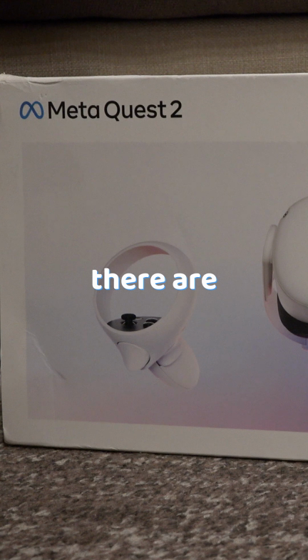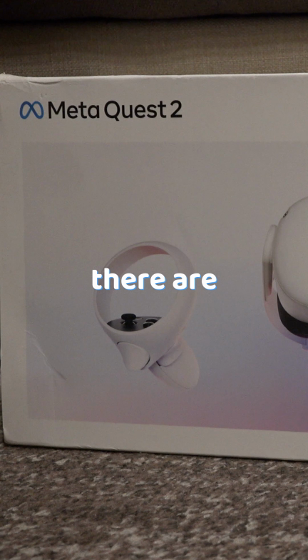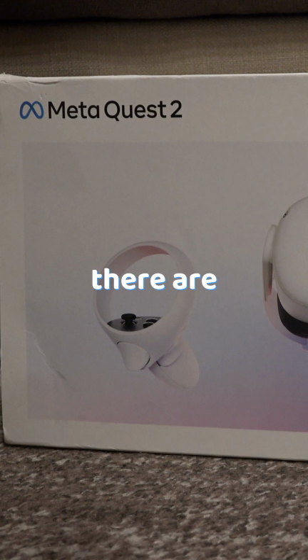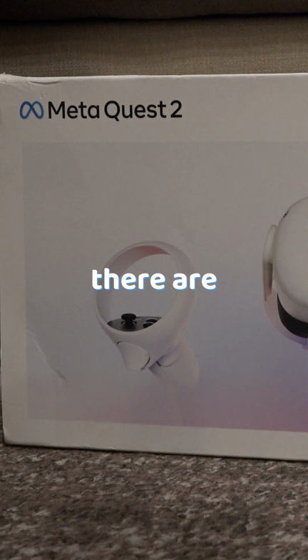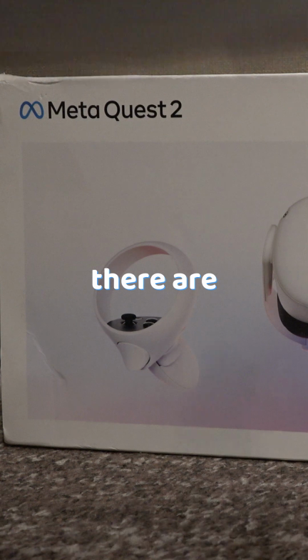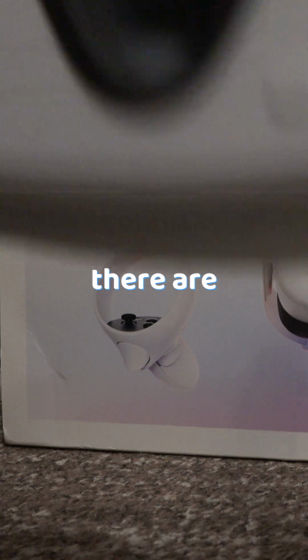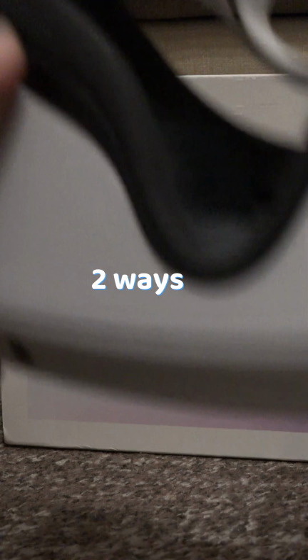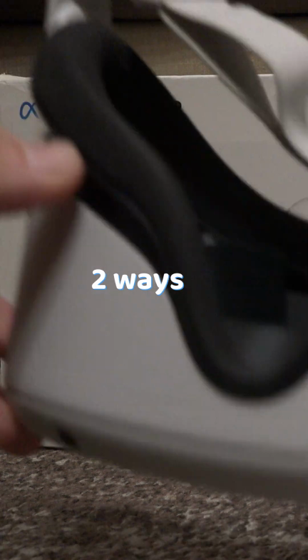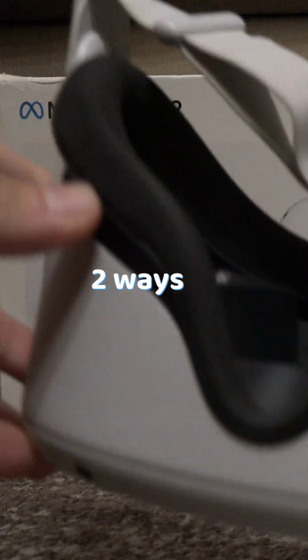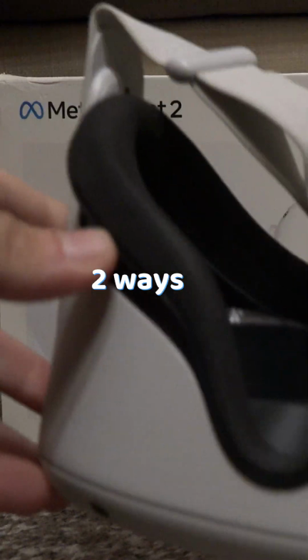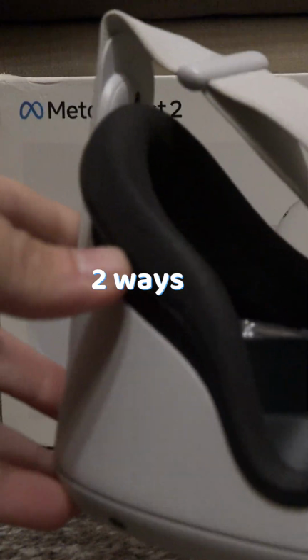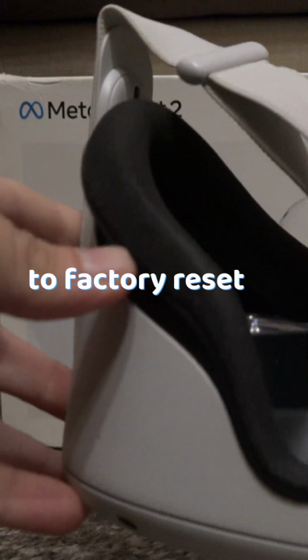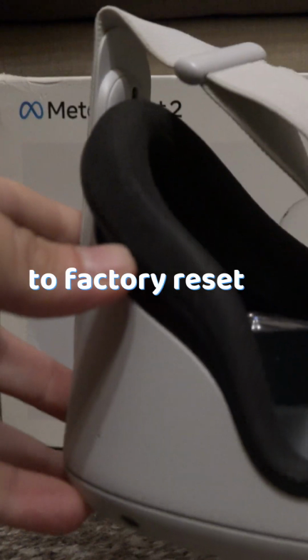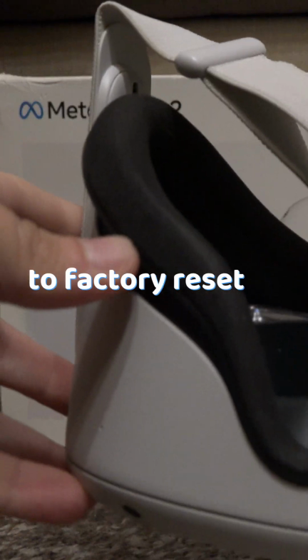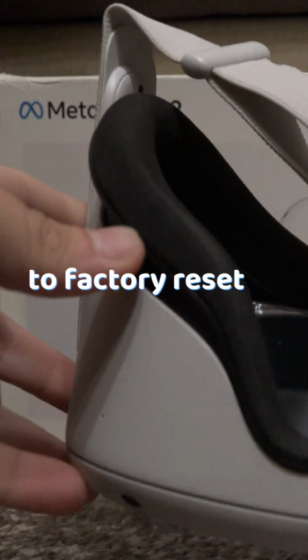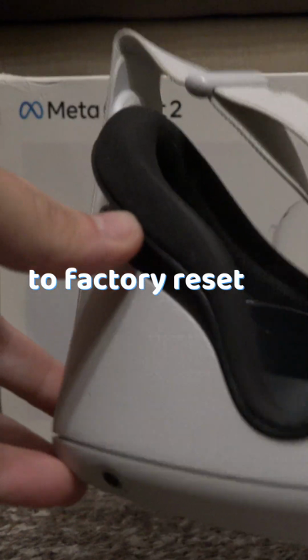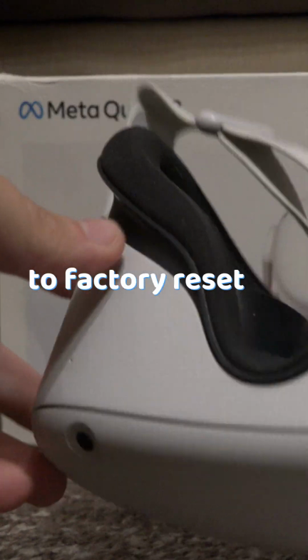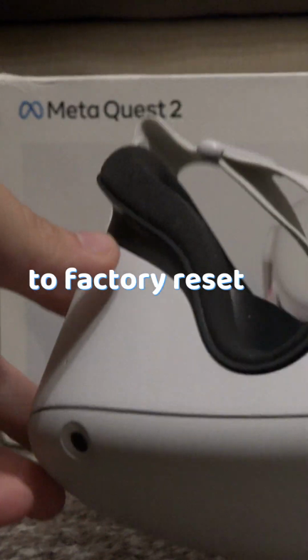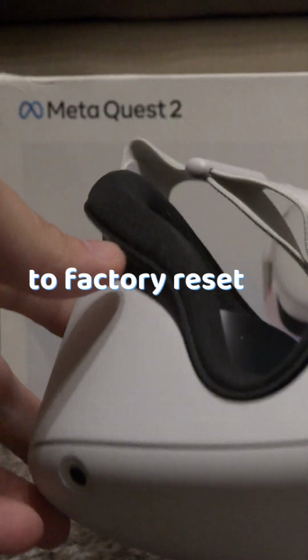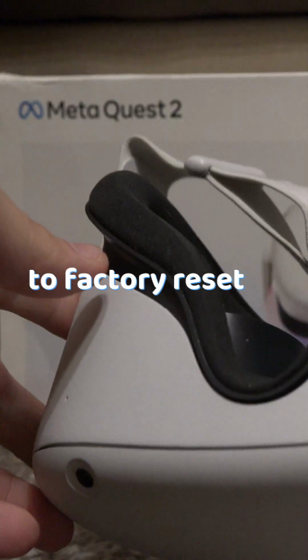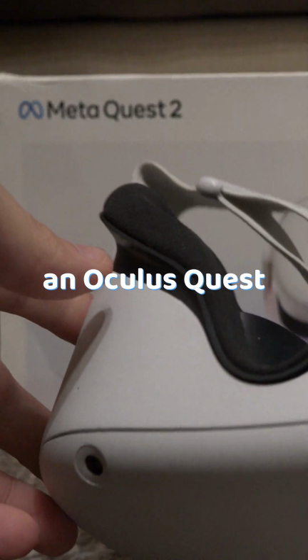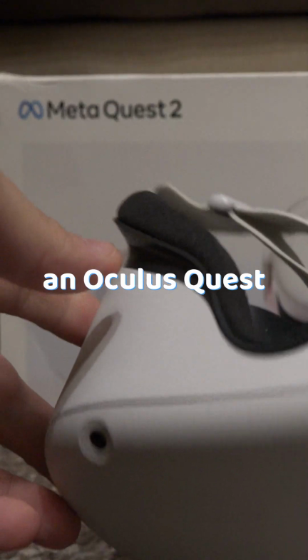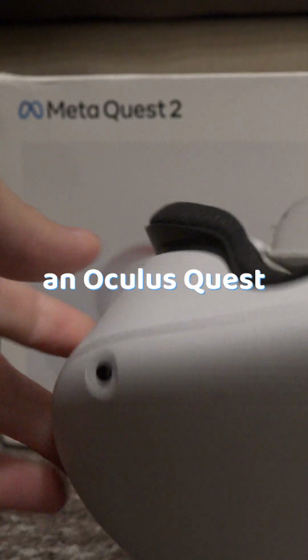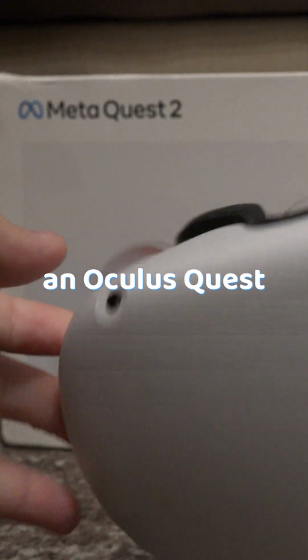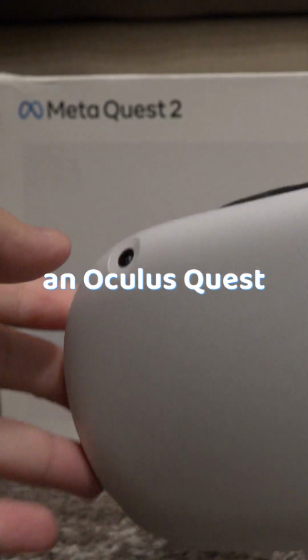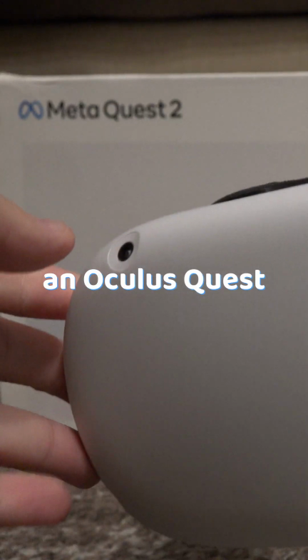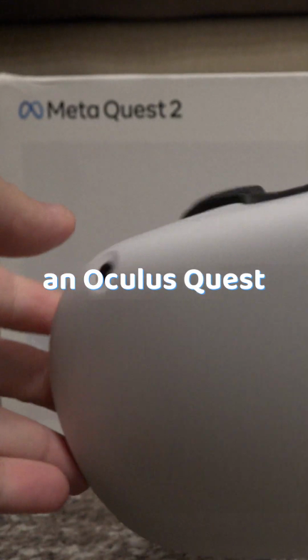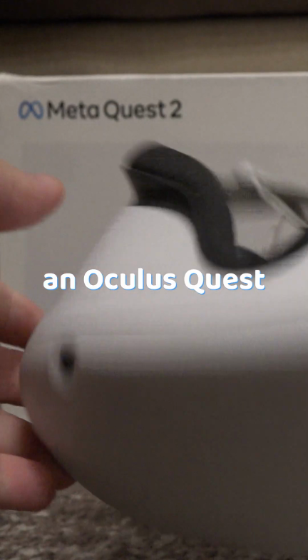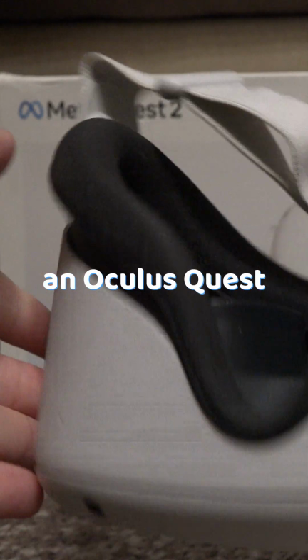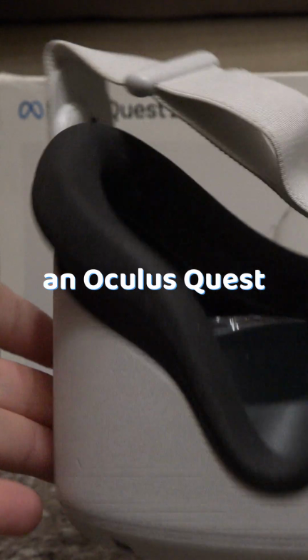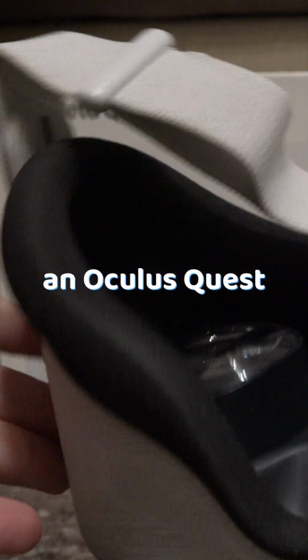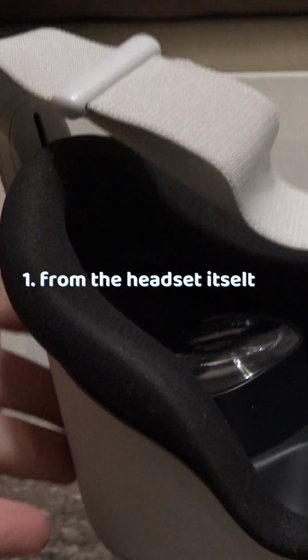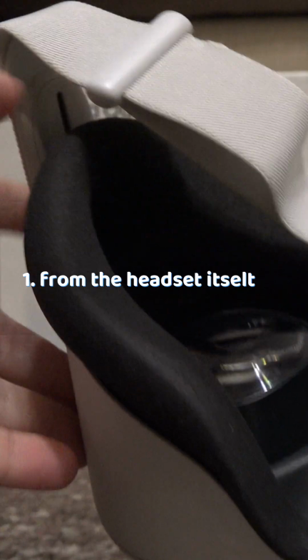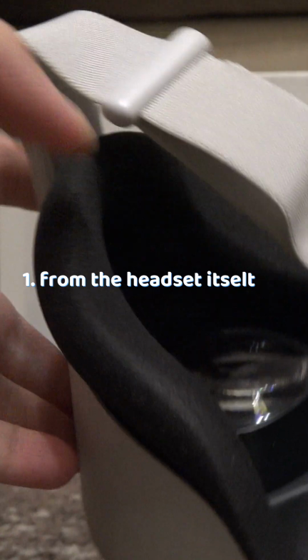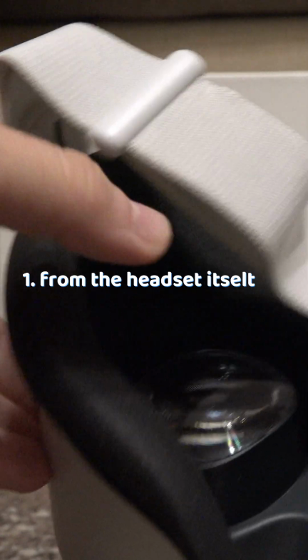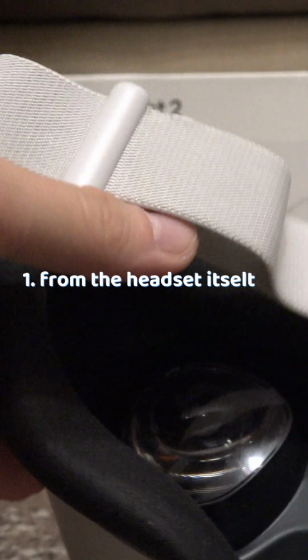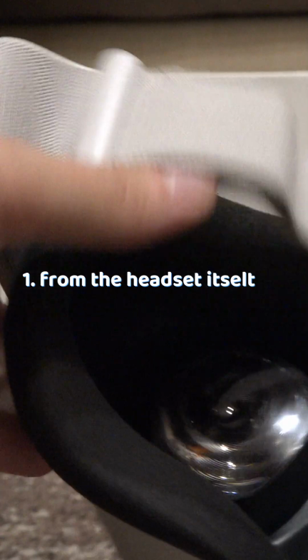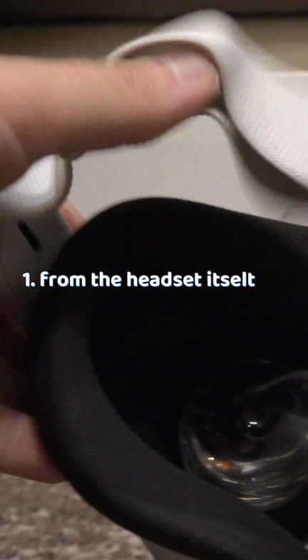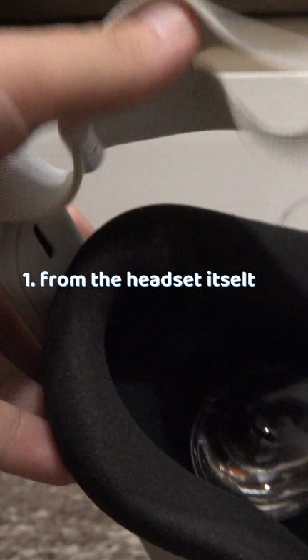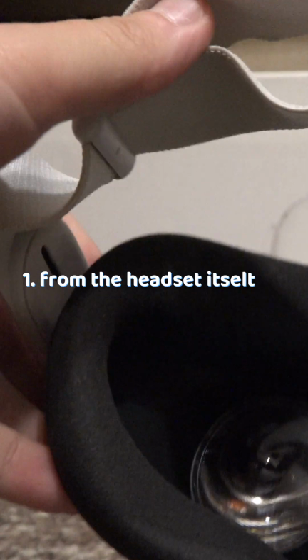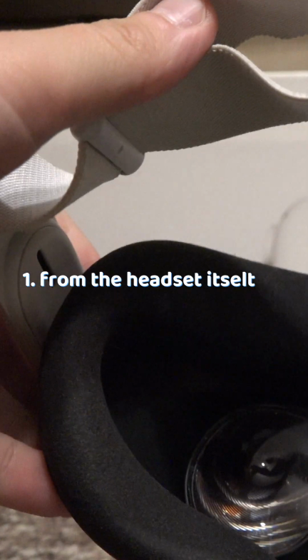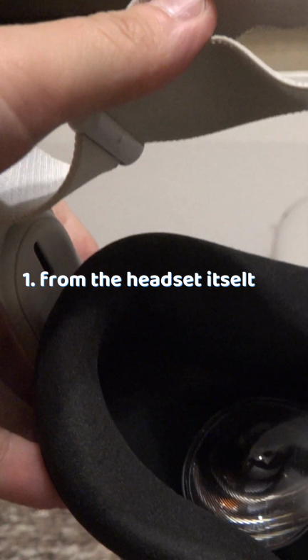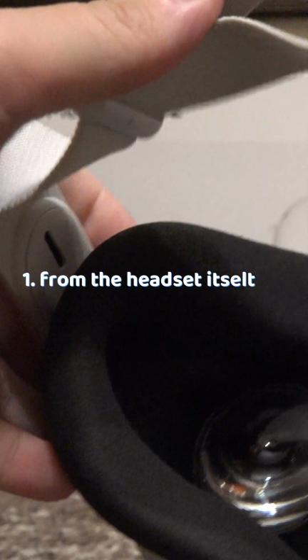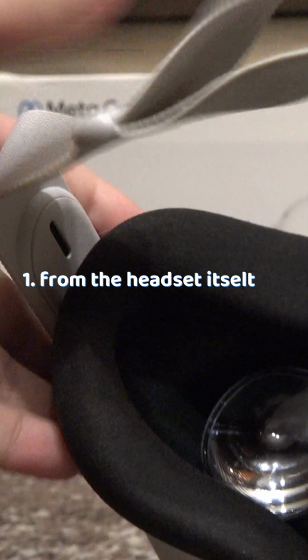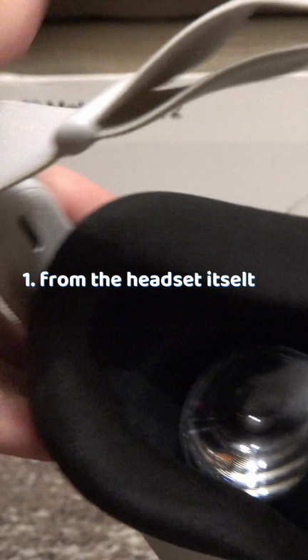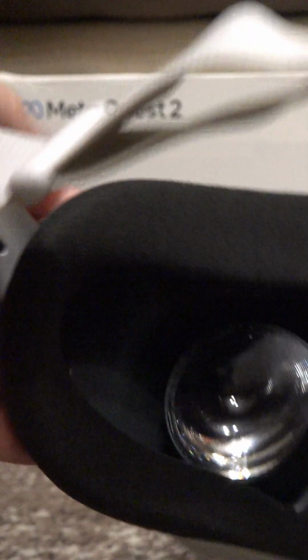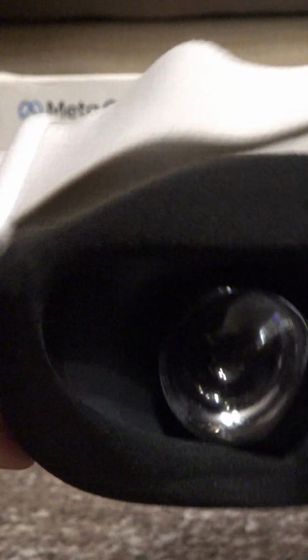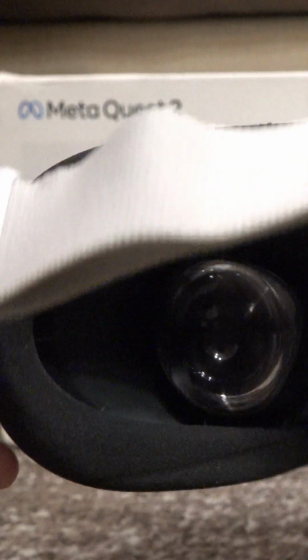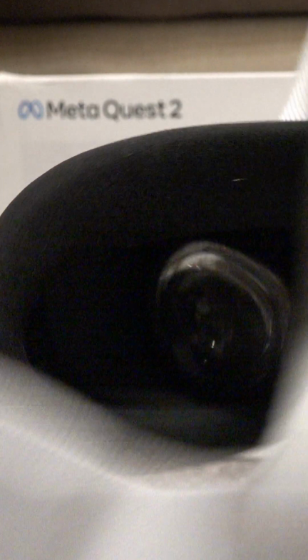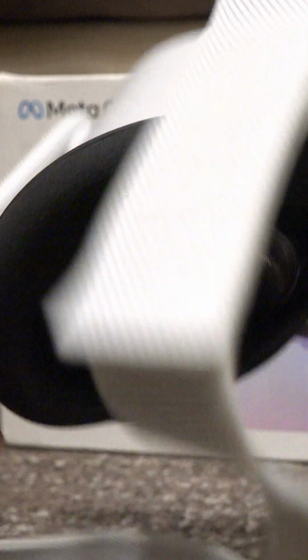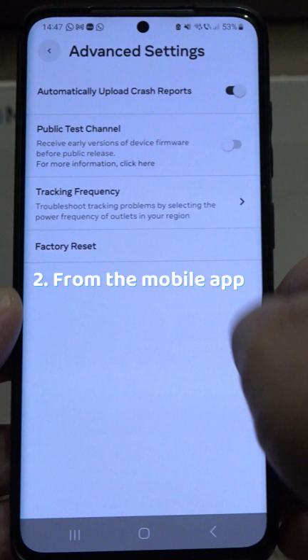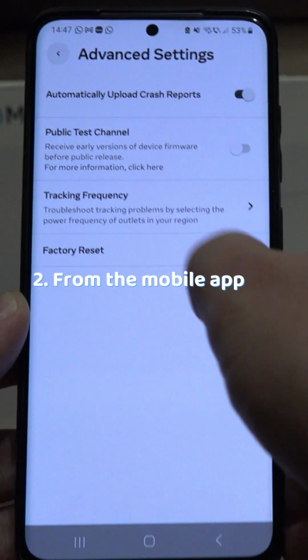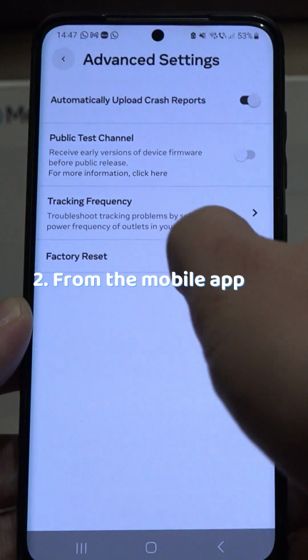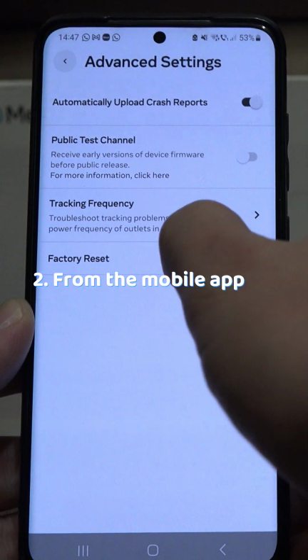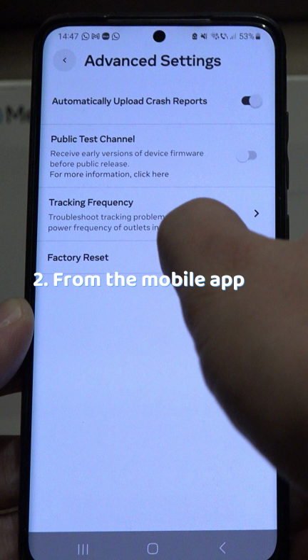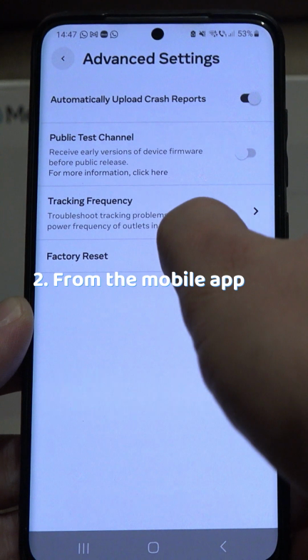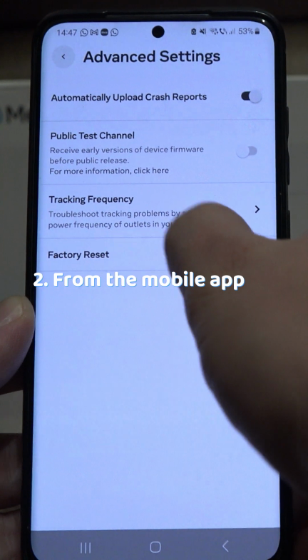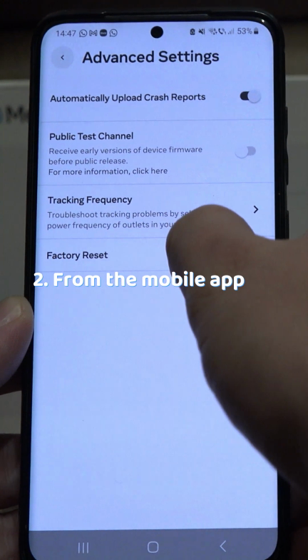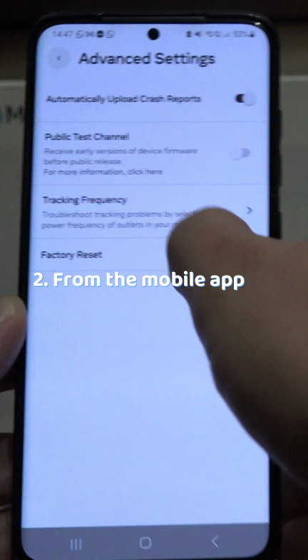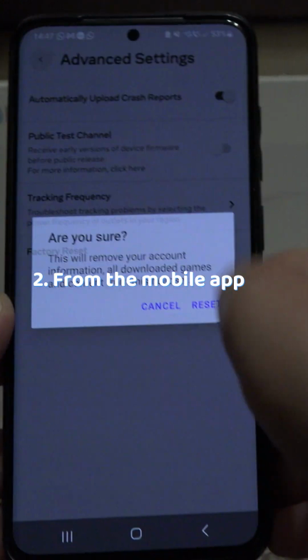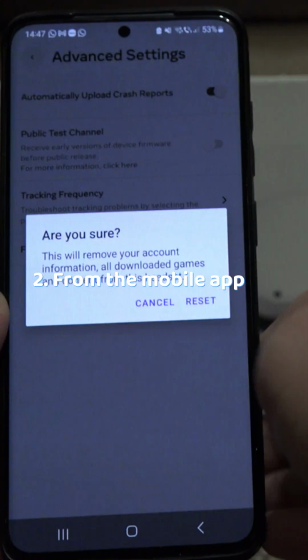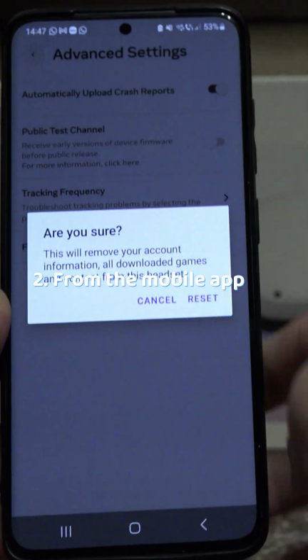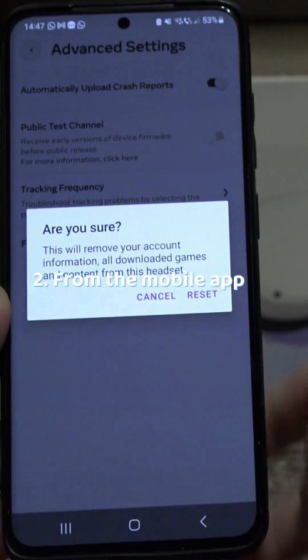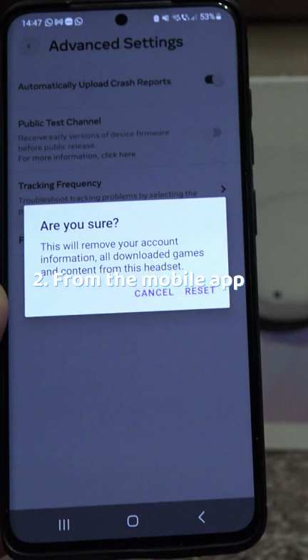There are two ways to factory reset an Oculus Quest: directly from the headset and from the mobile app.